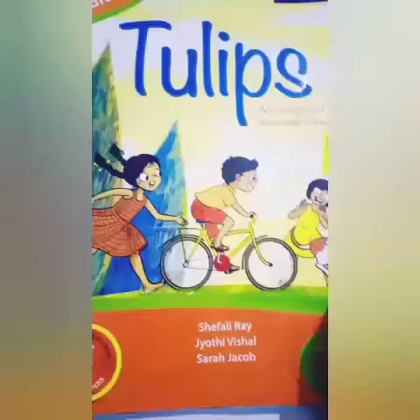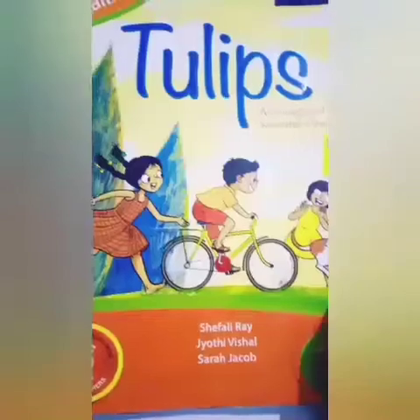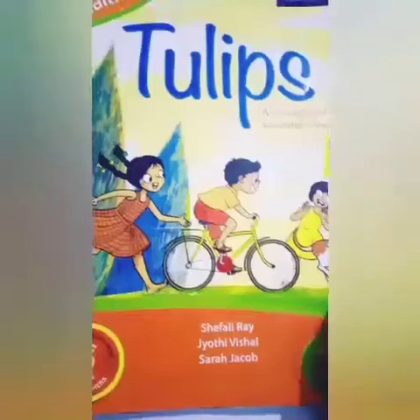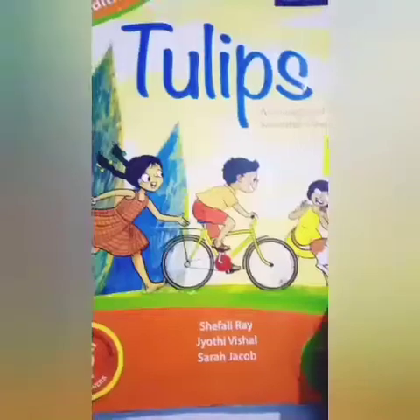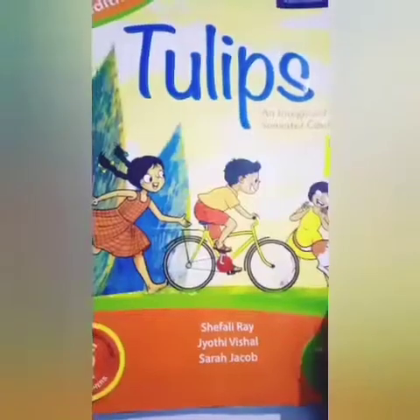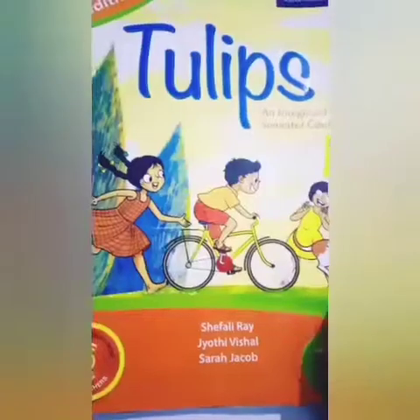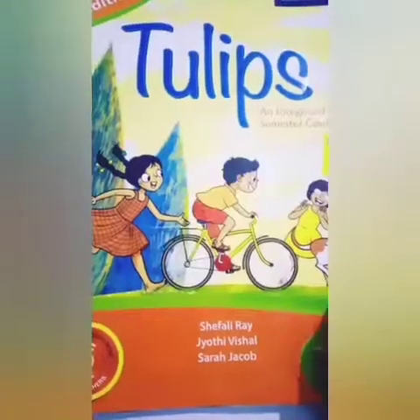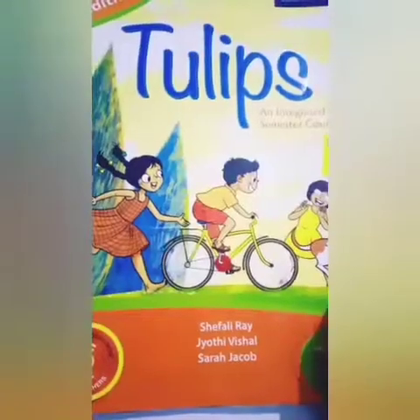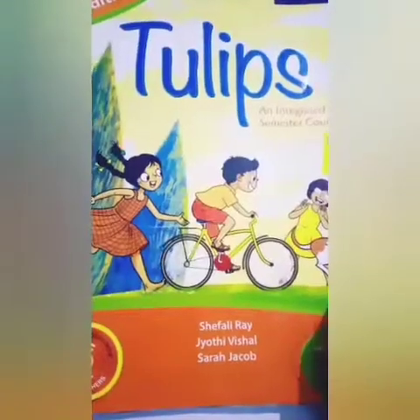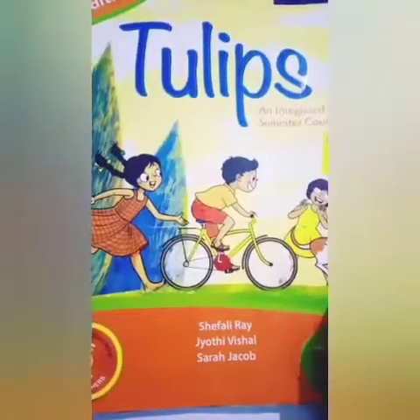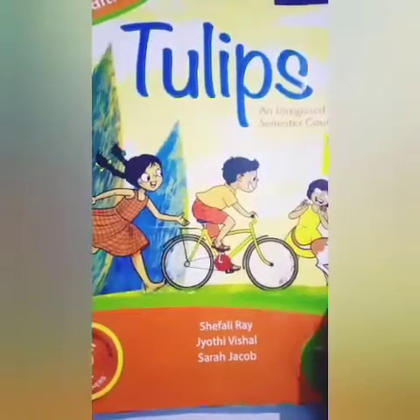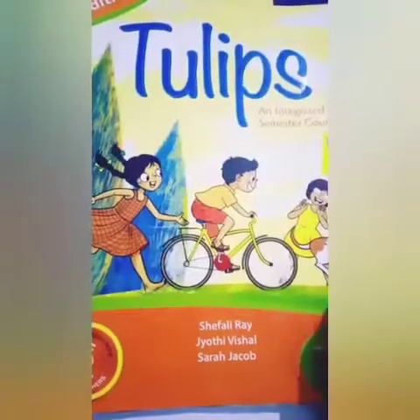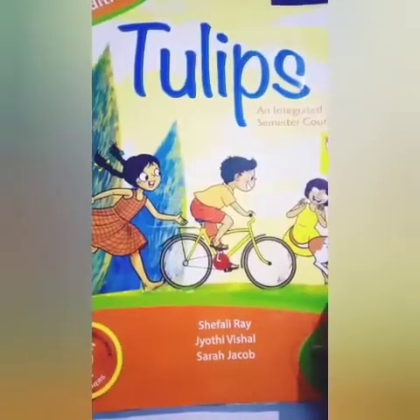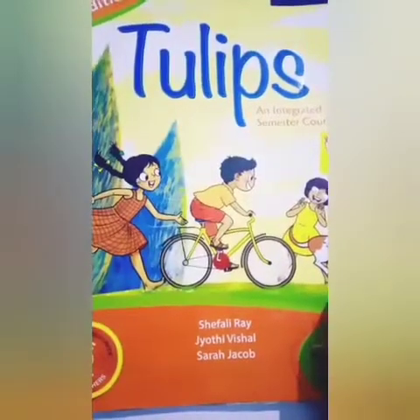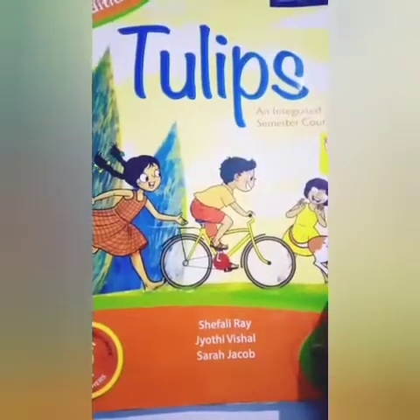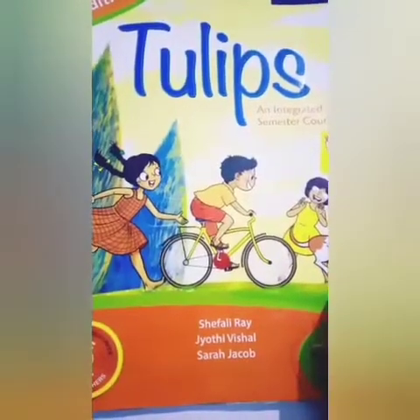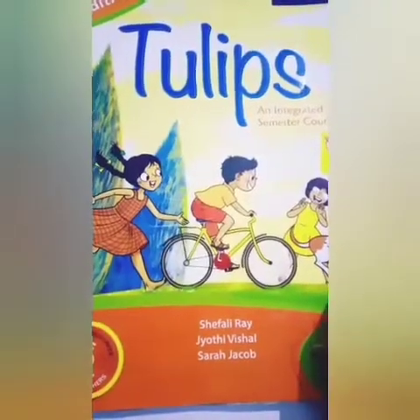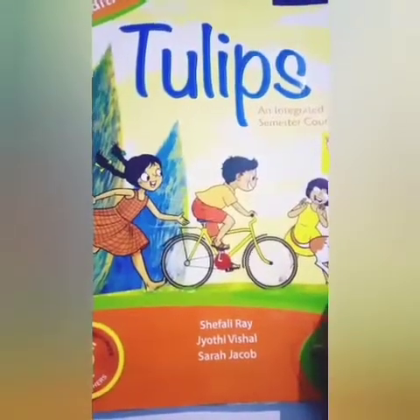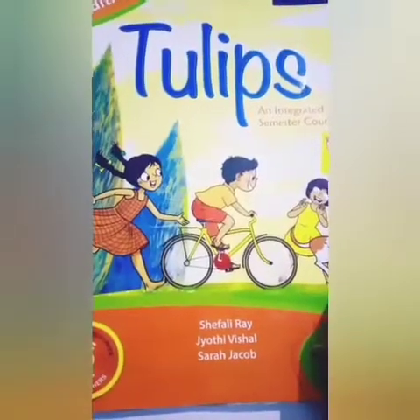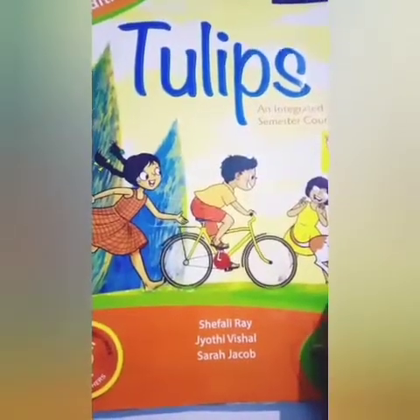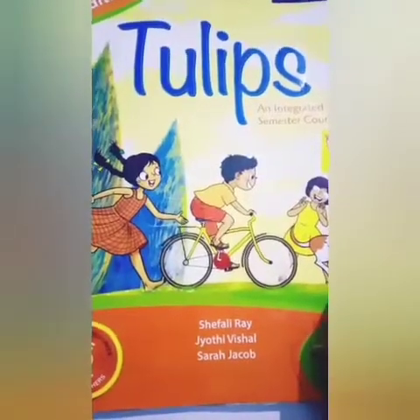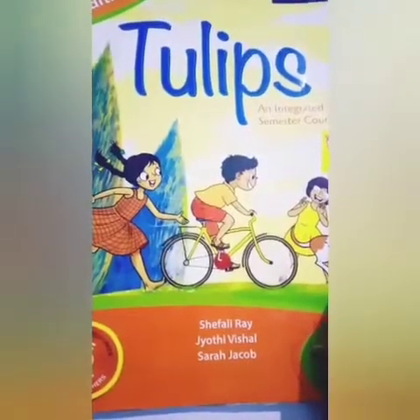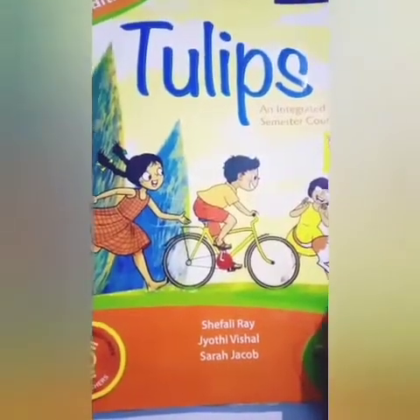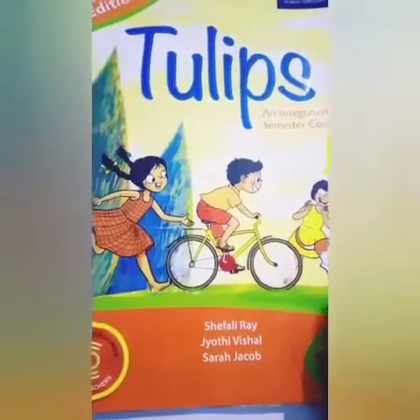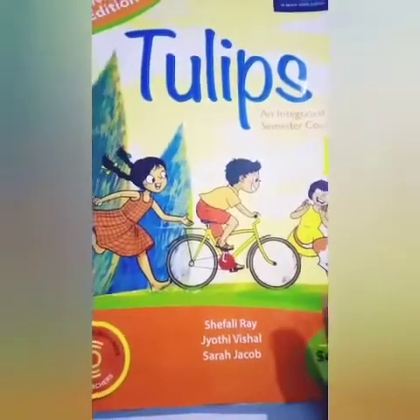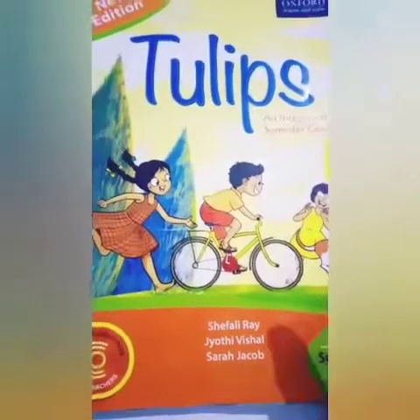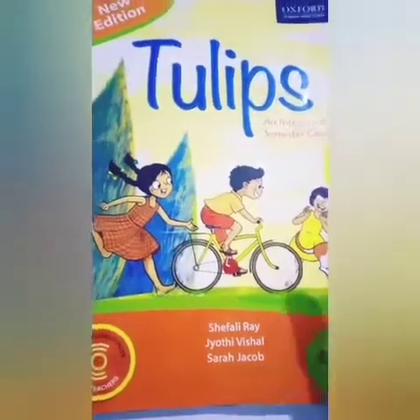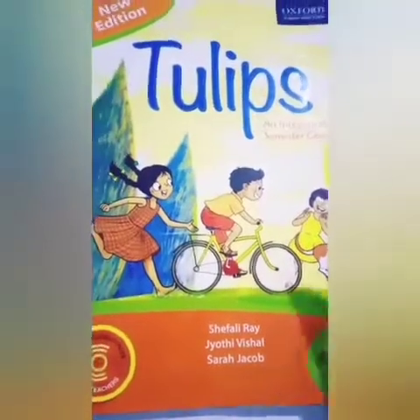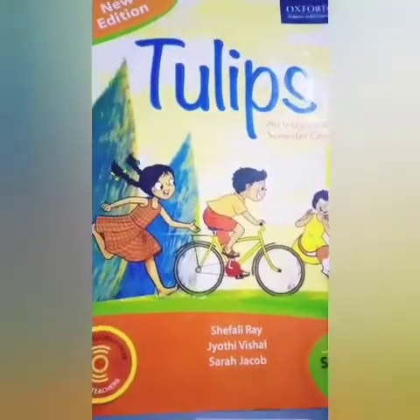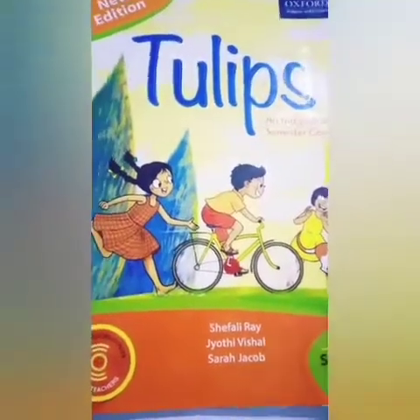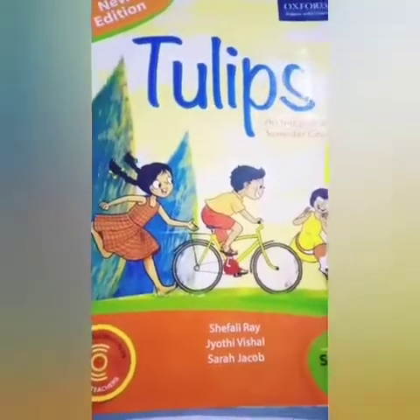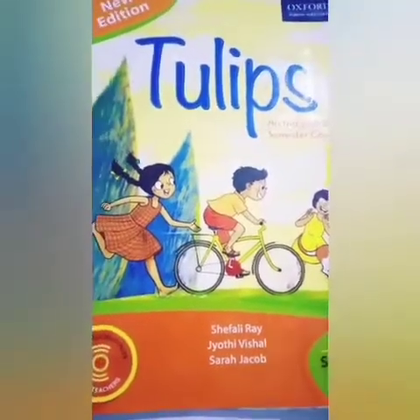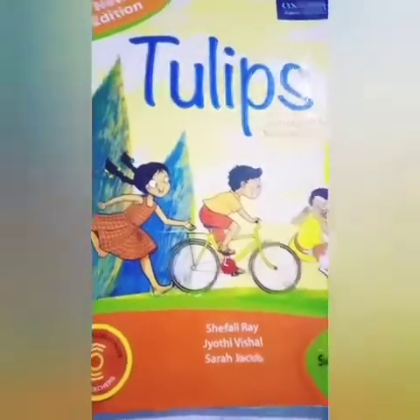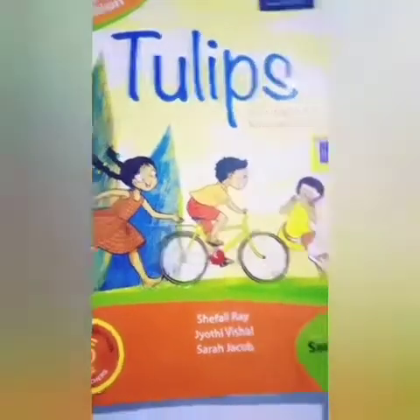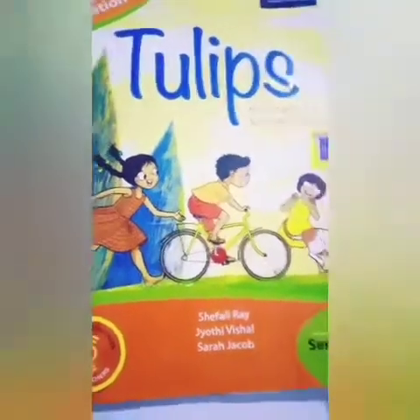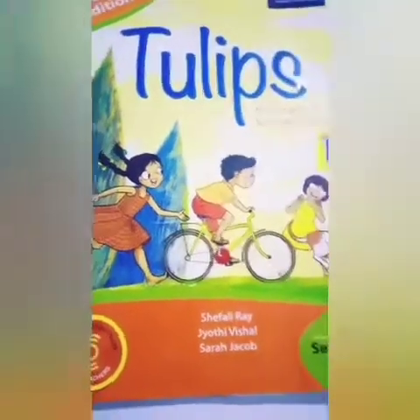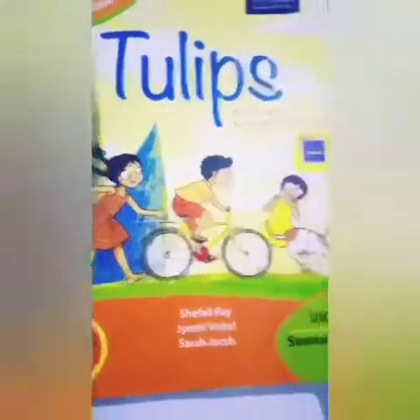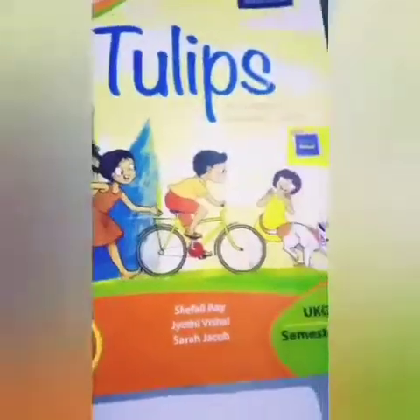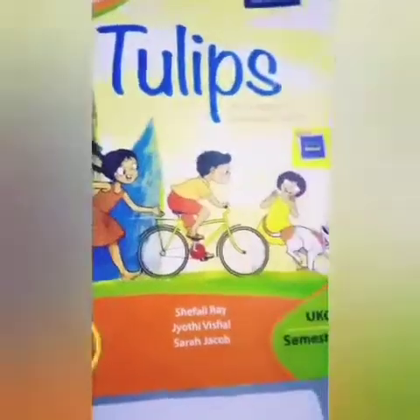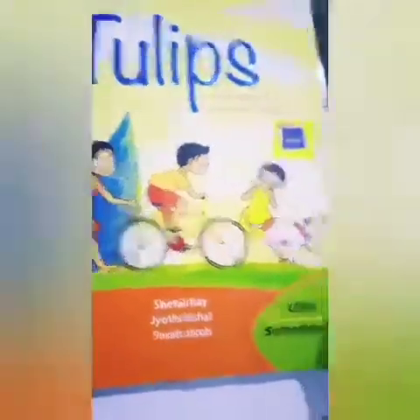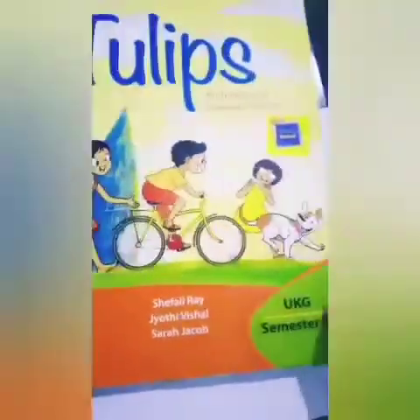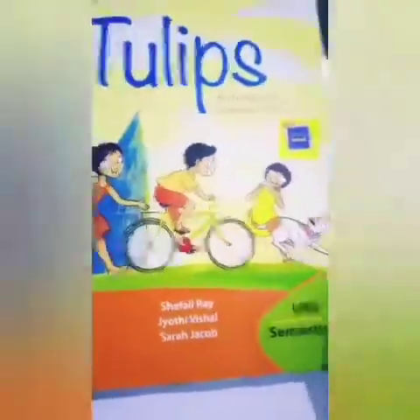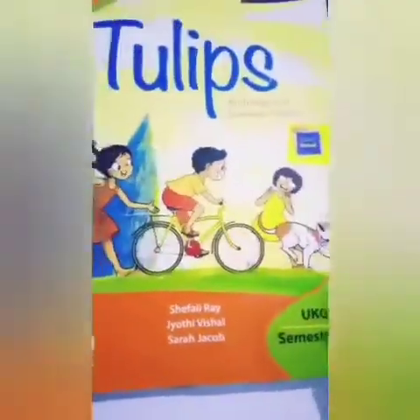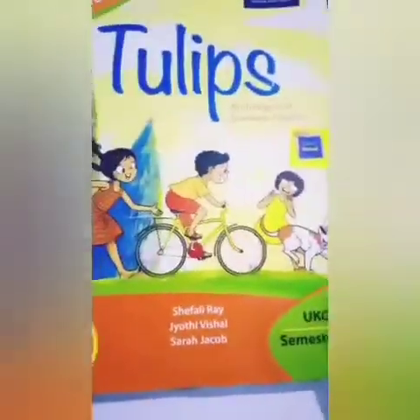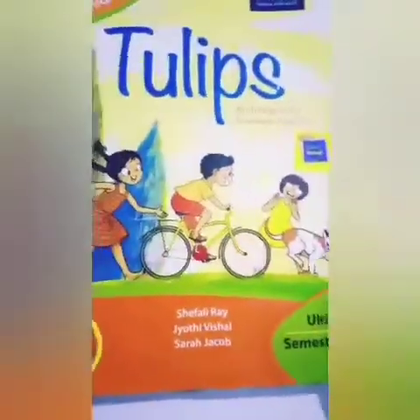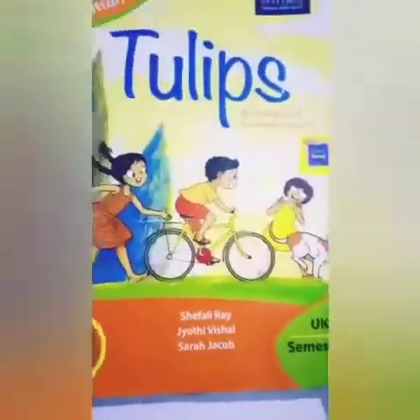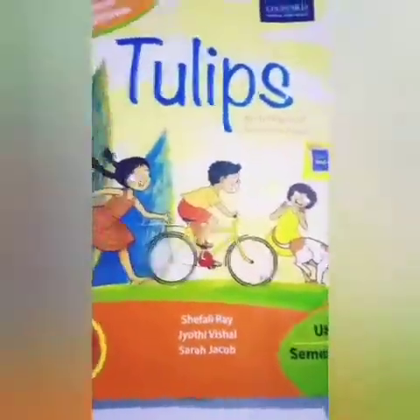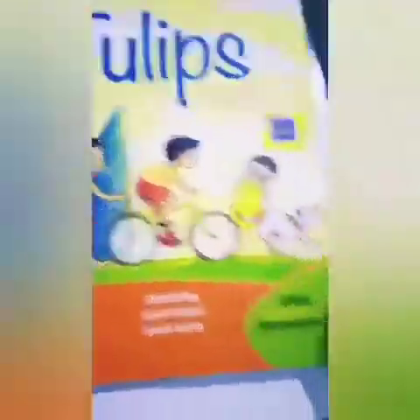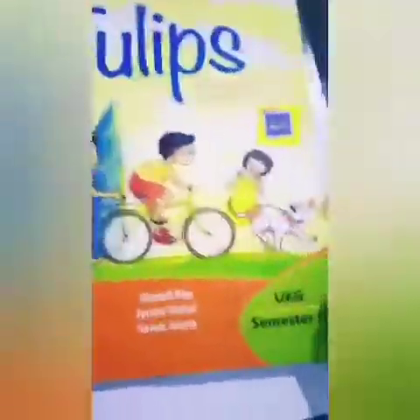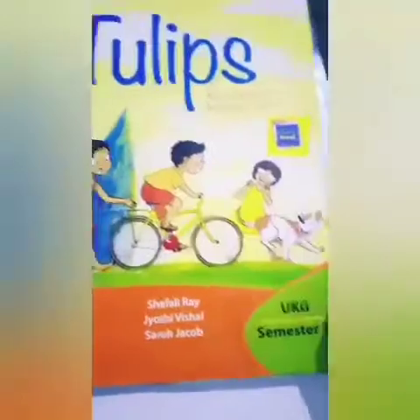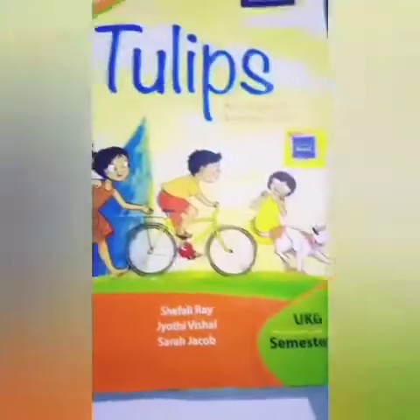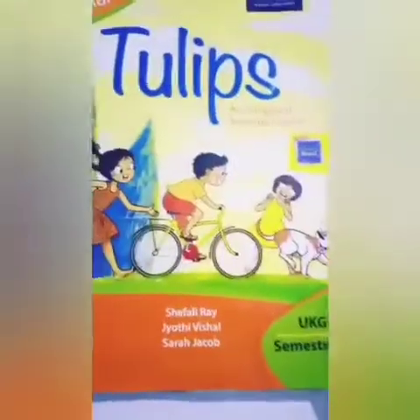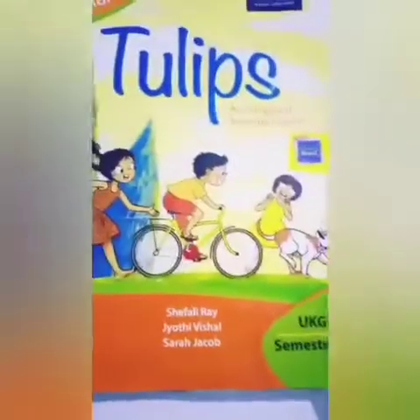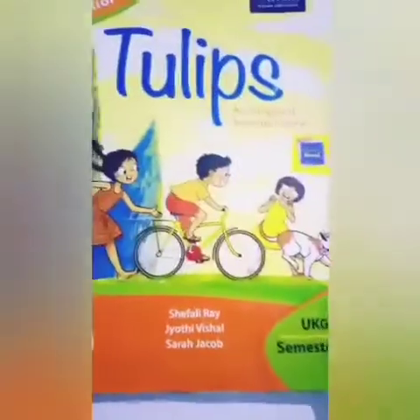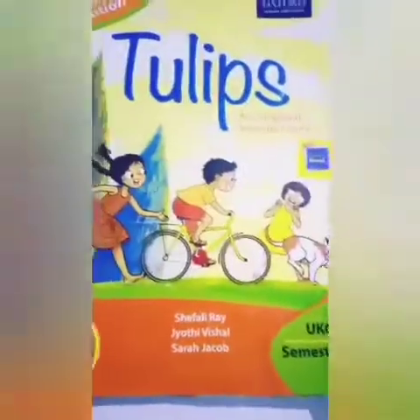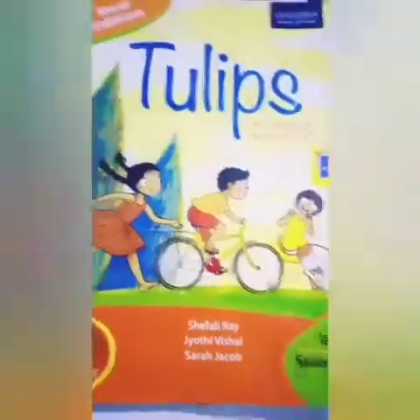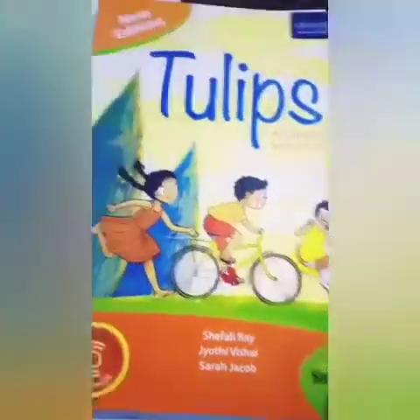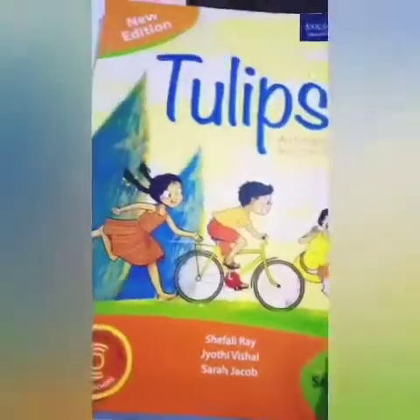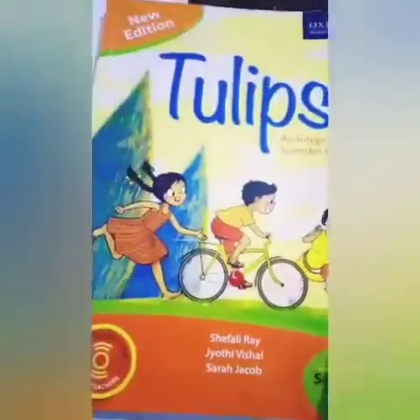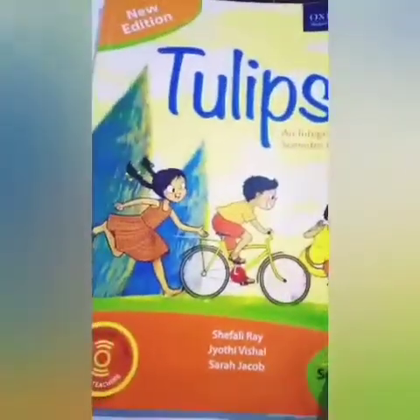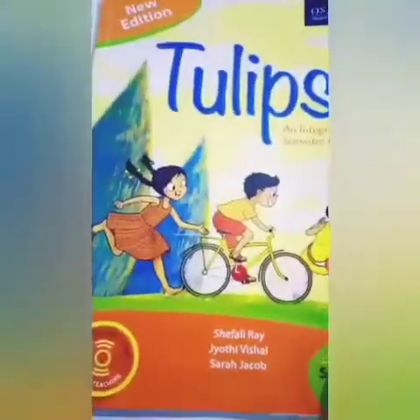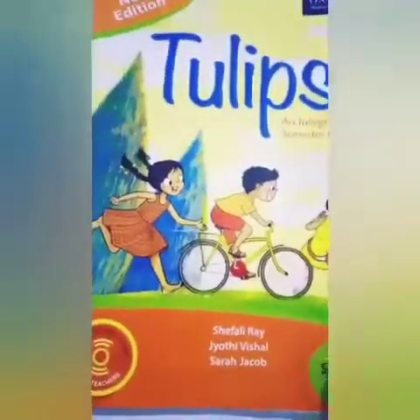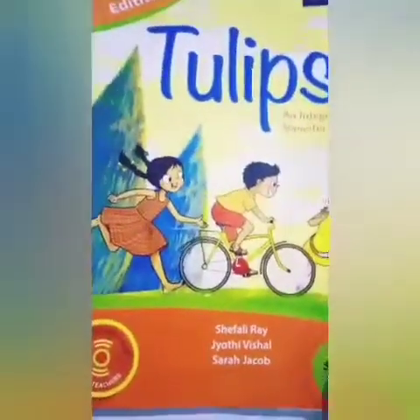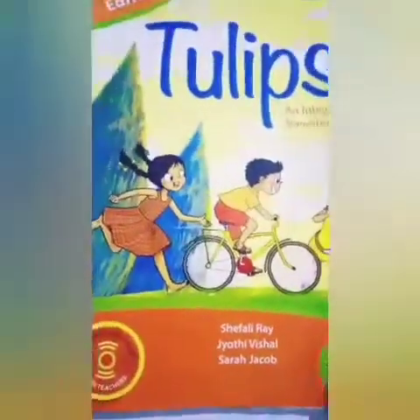Good morning kids. Today we will study tulips. Semester 1.